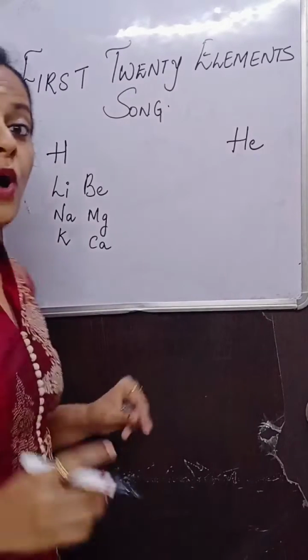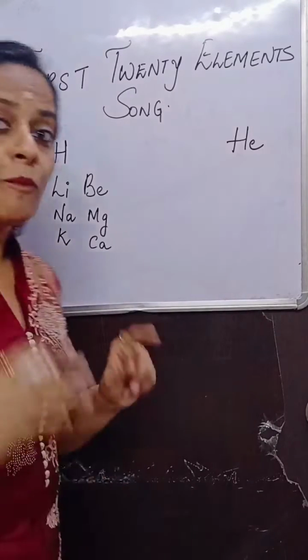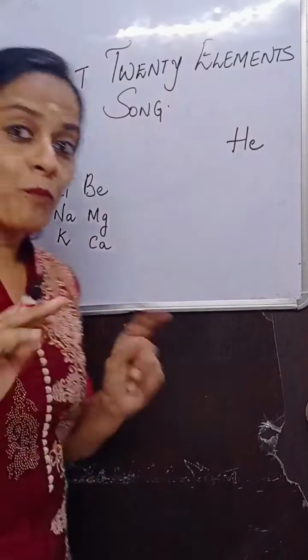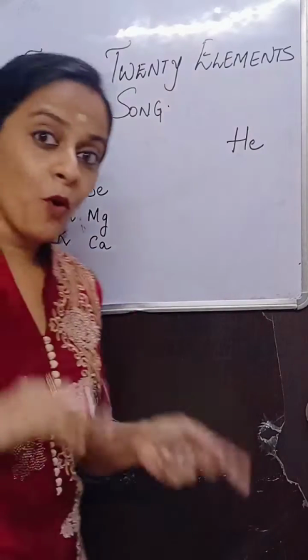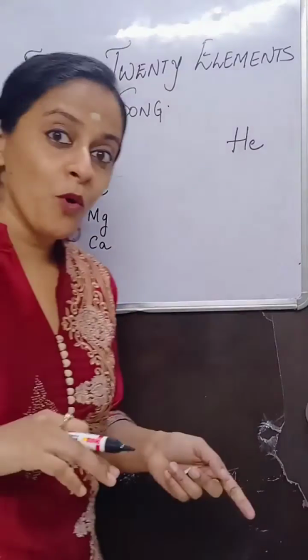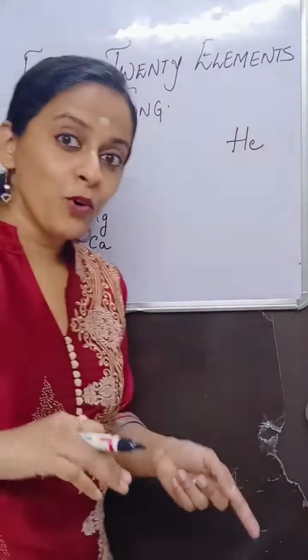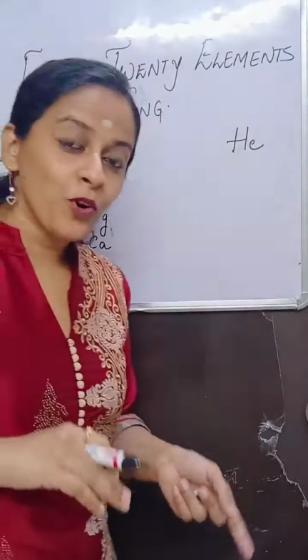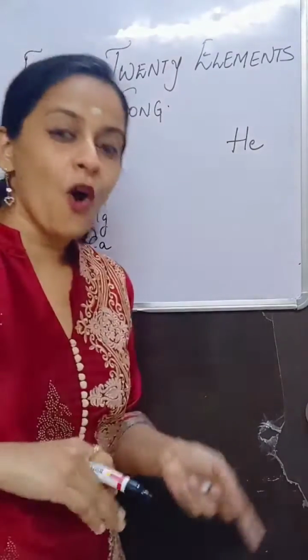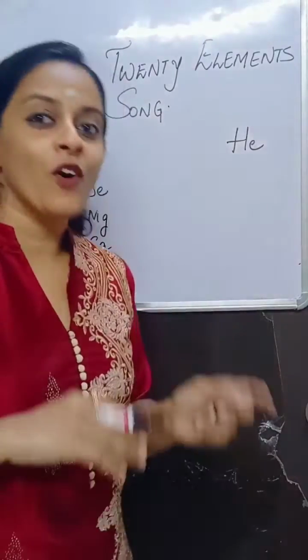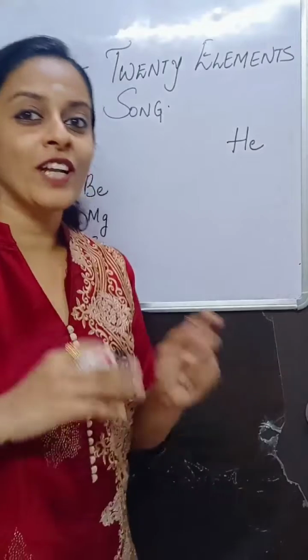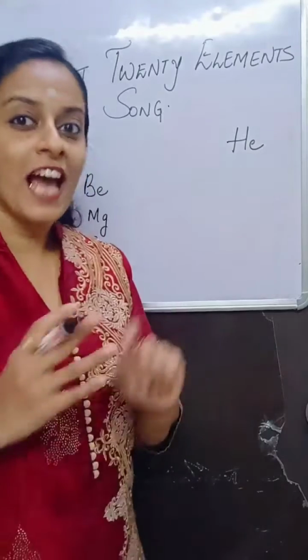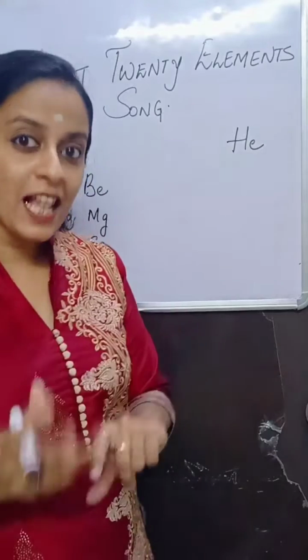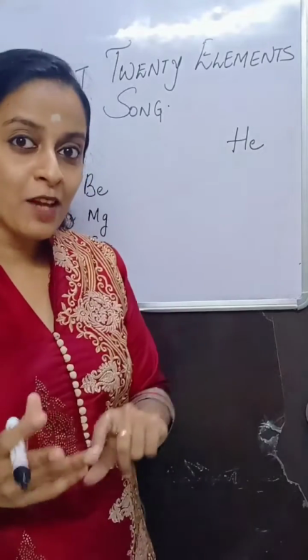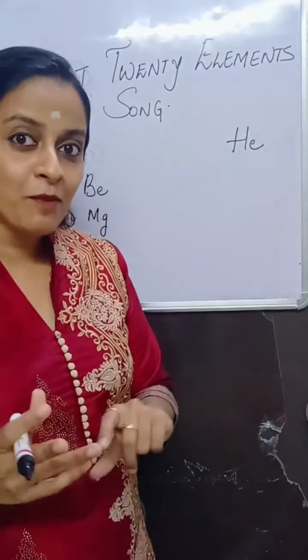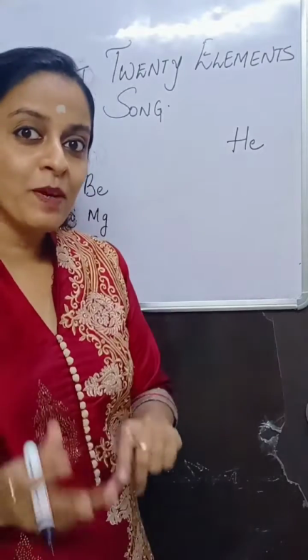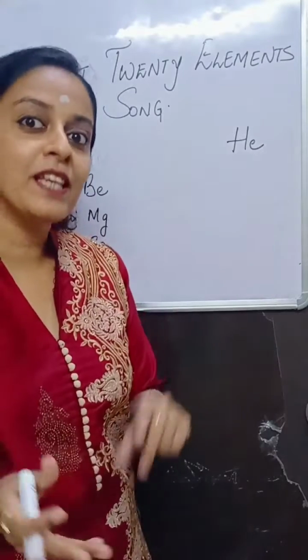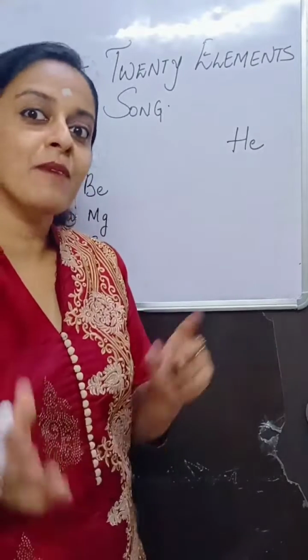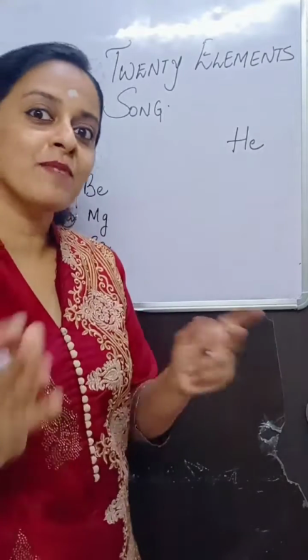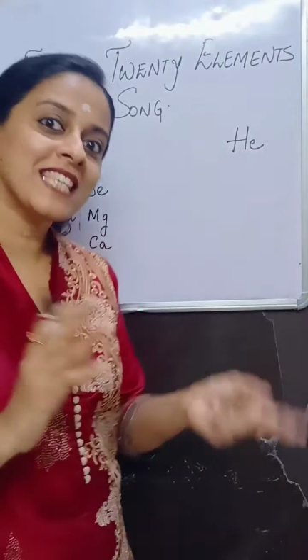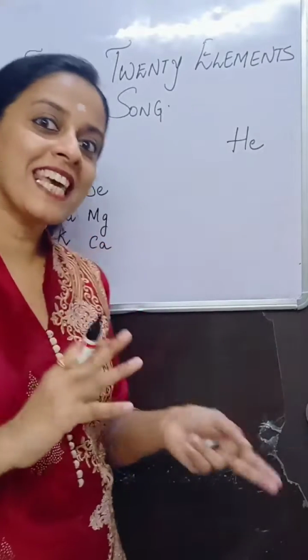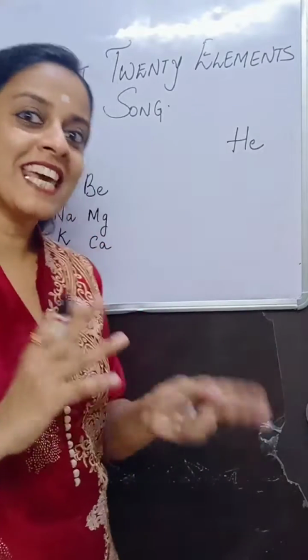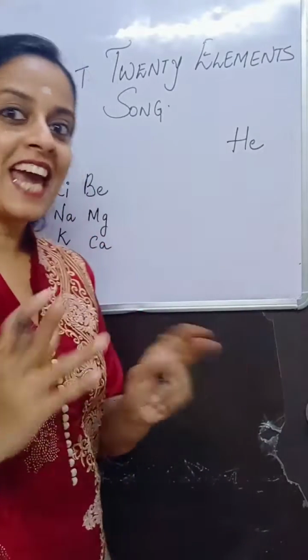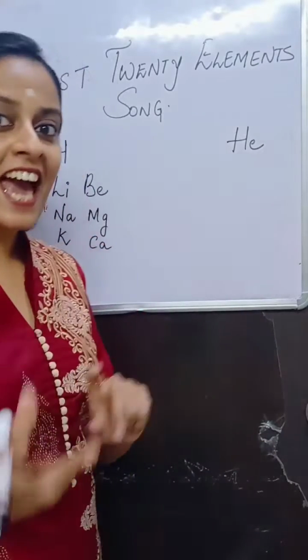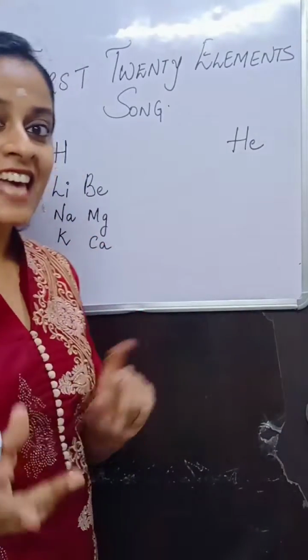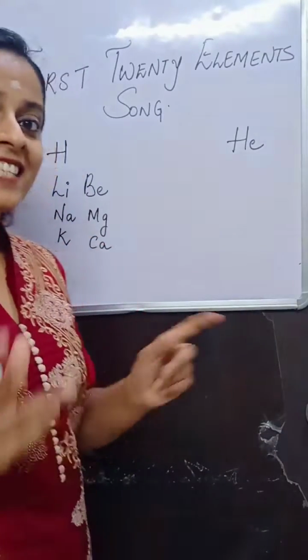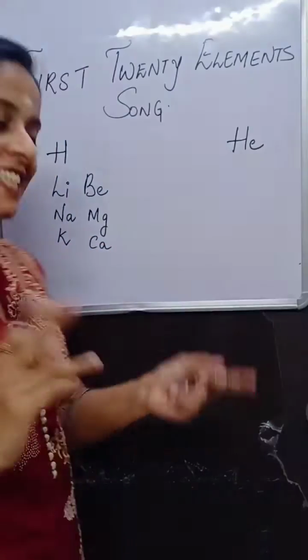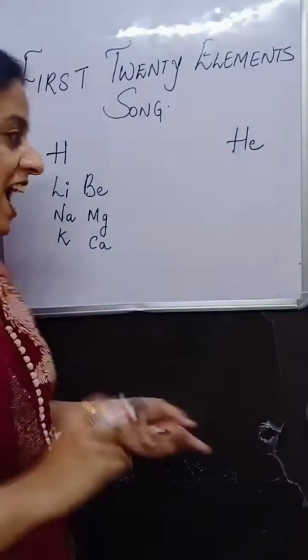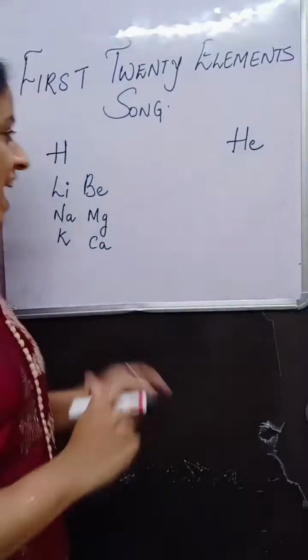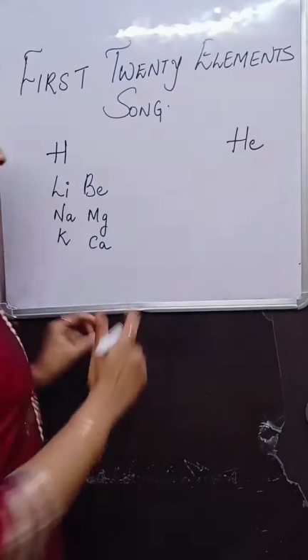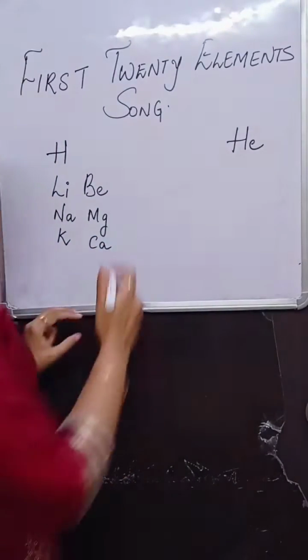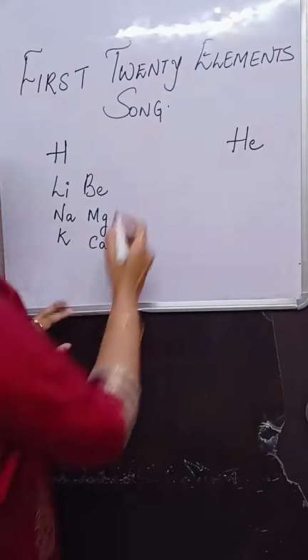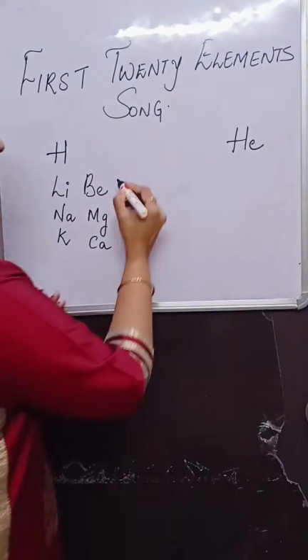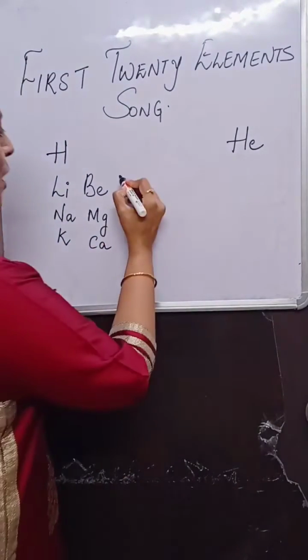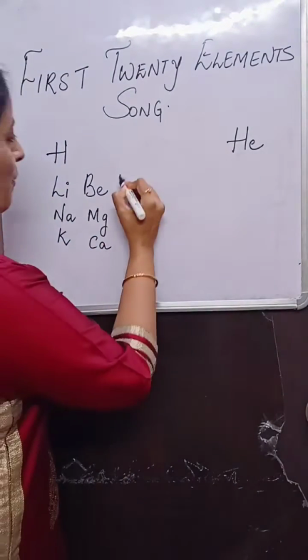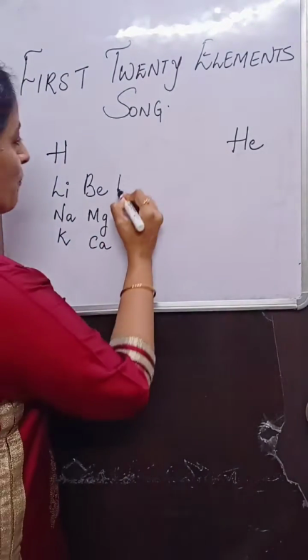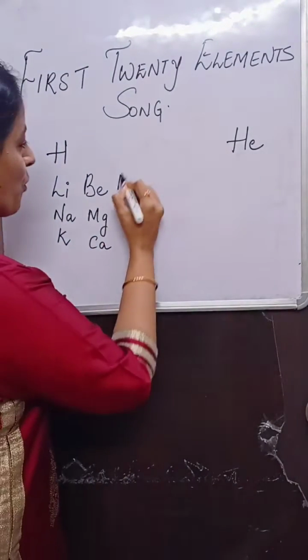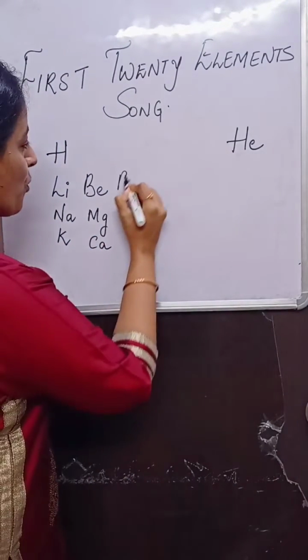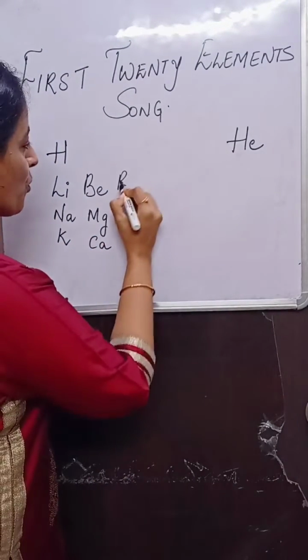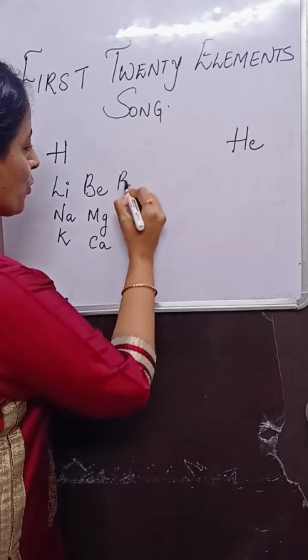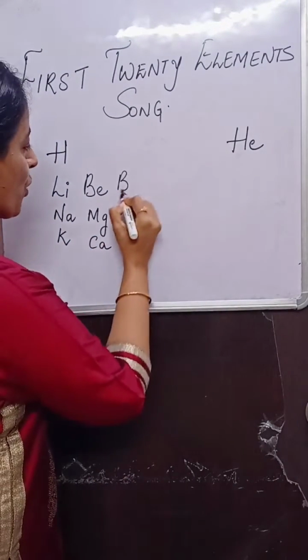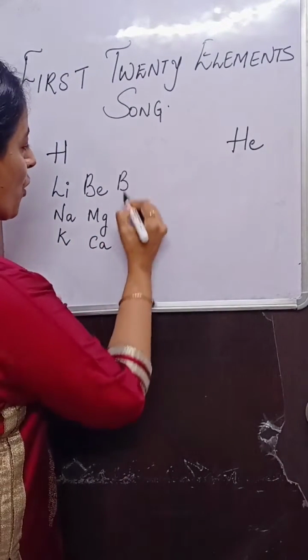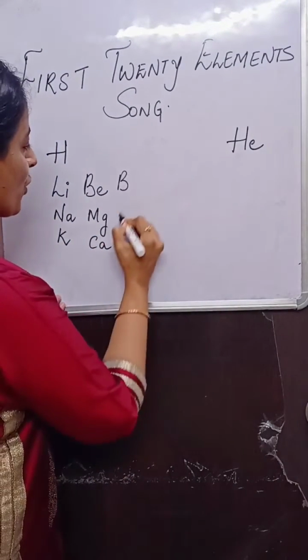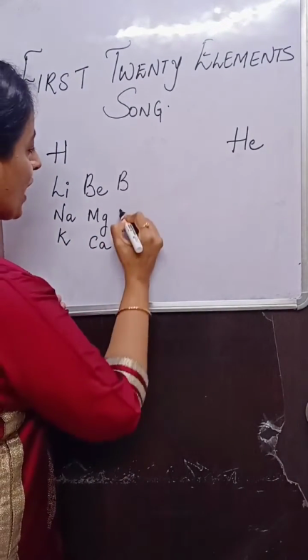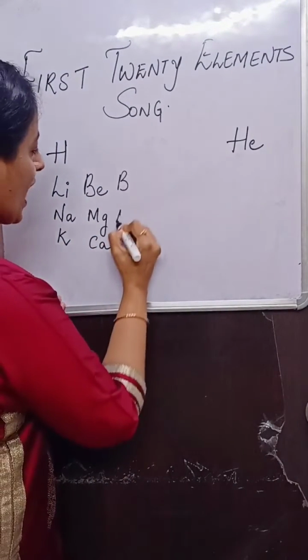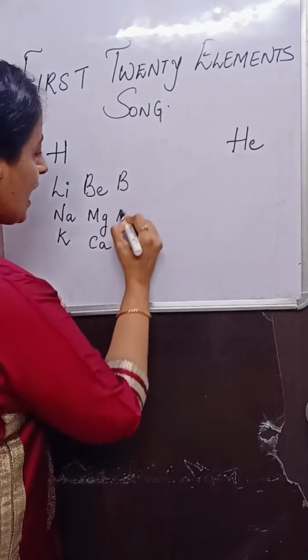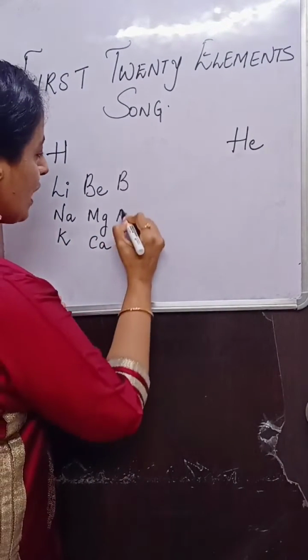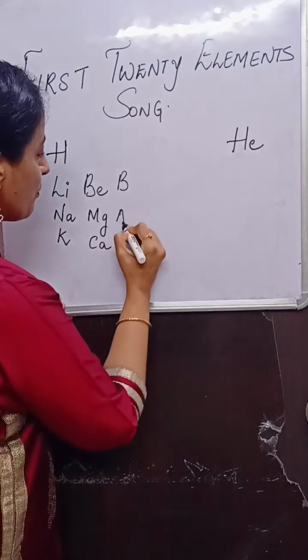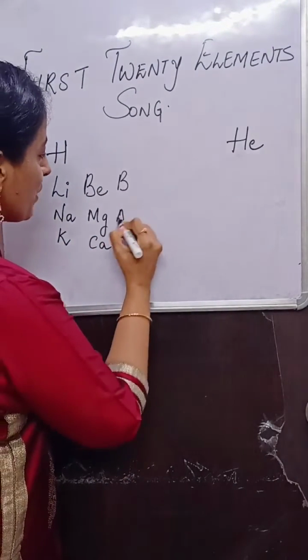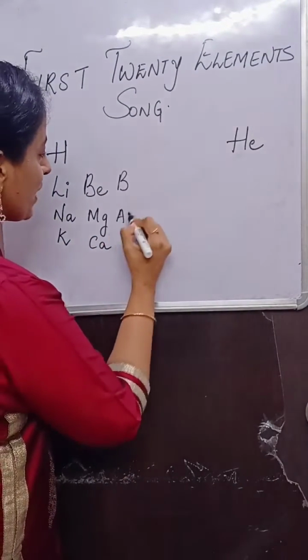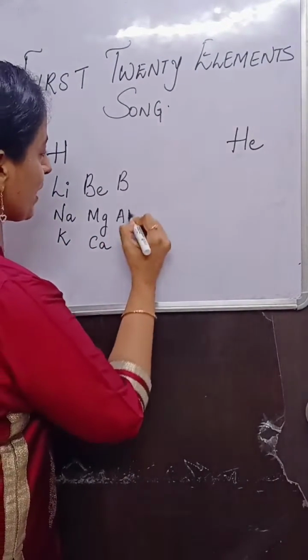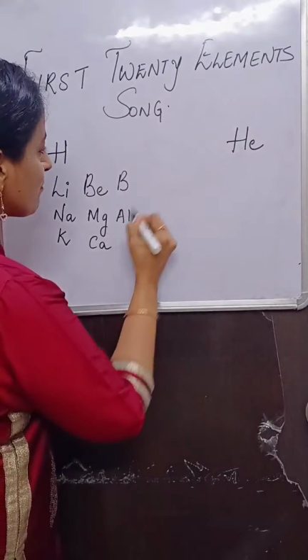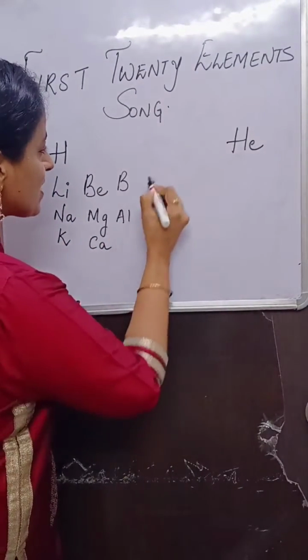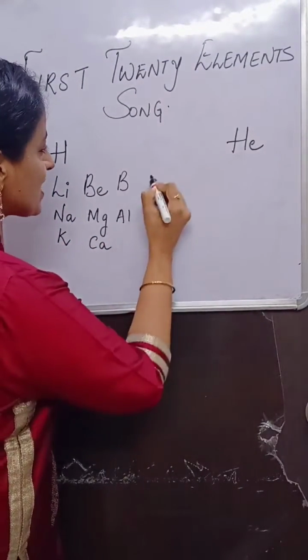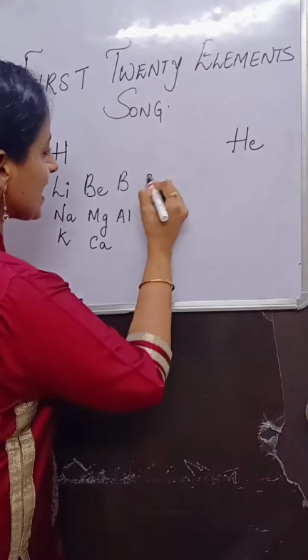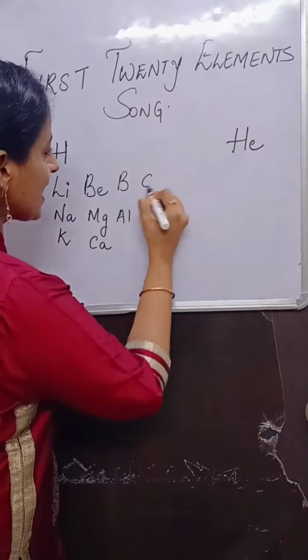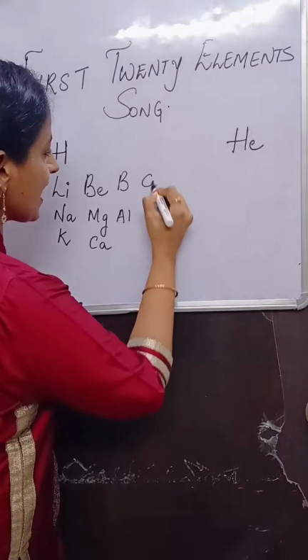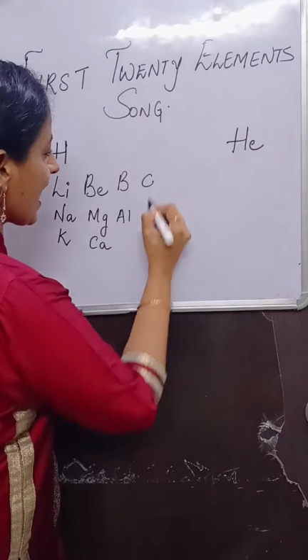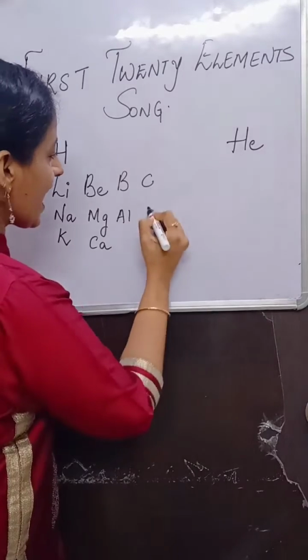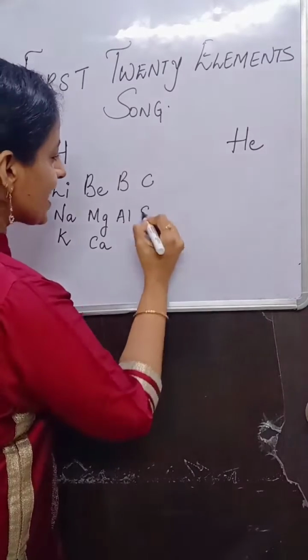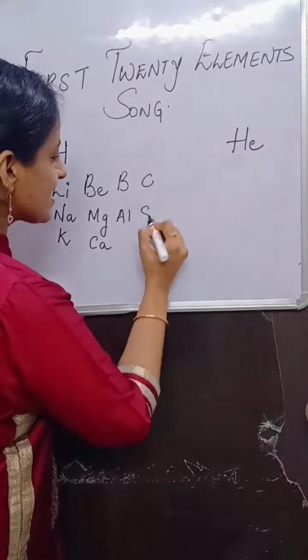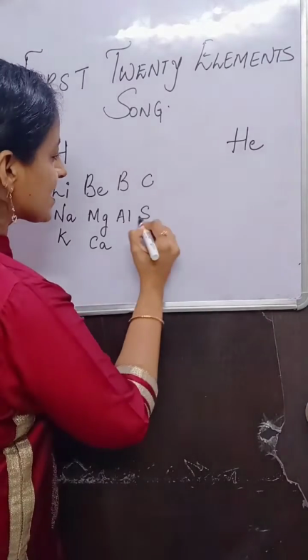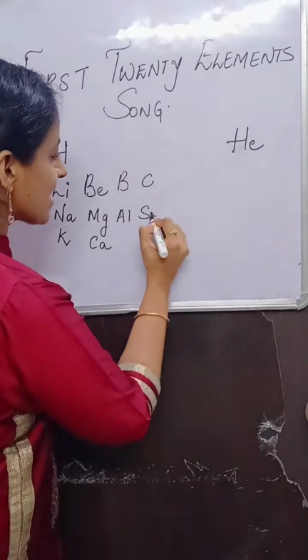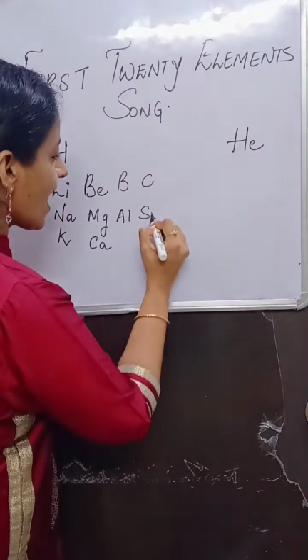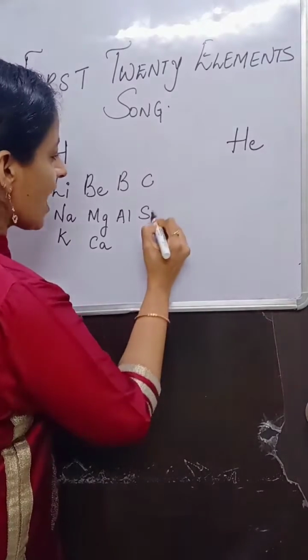Boron, aluminium, C-S-I. Boron, aluminium, C-S-I.